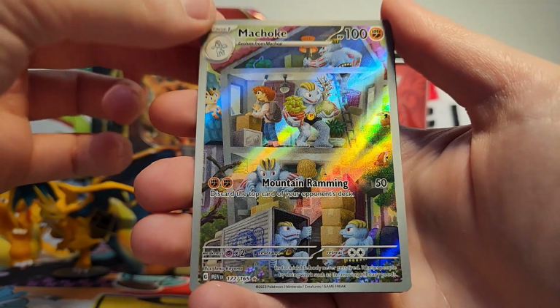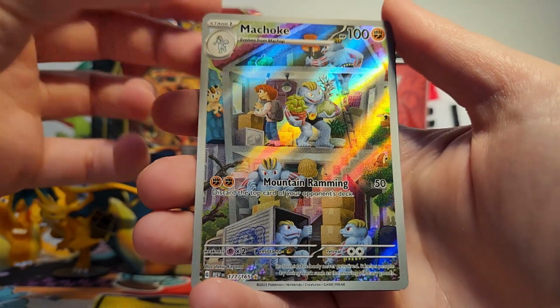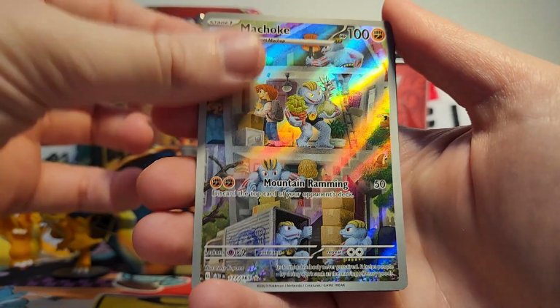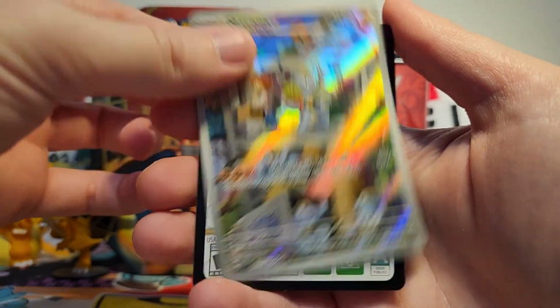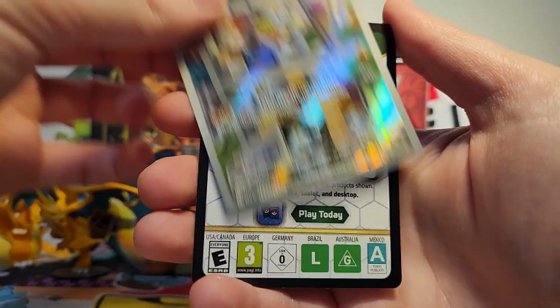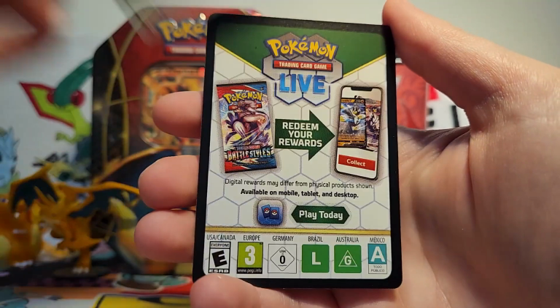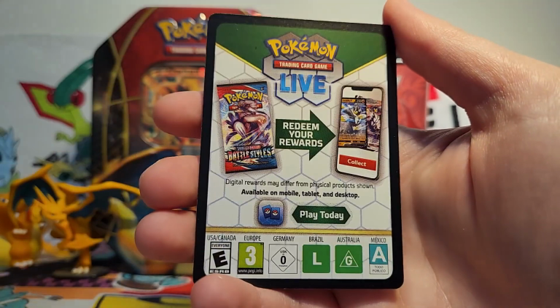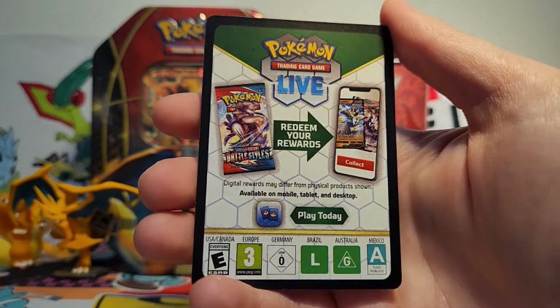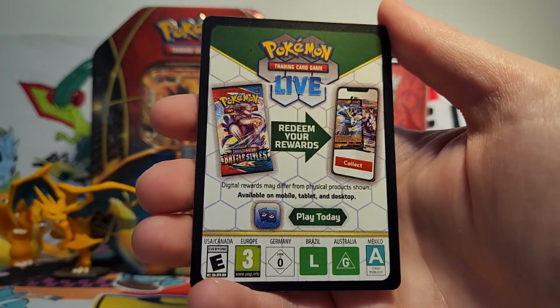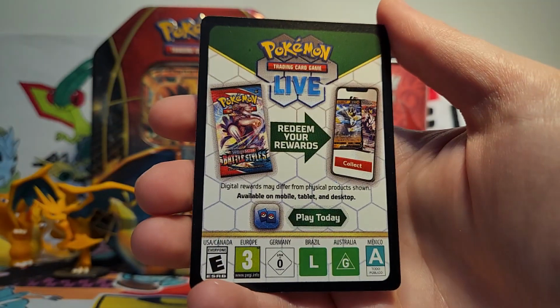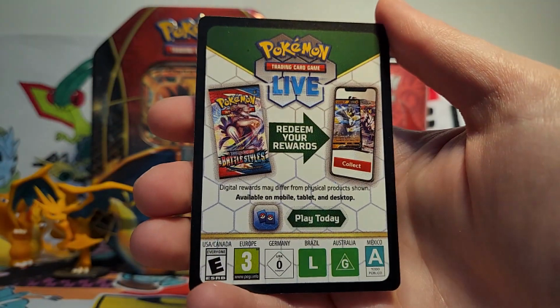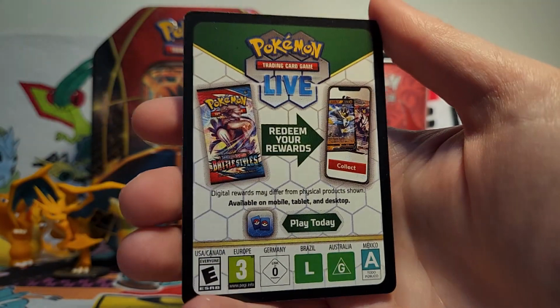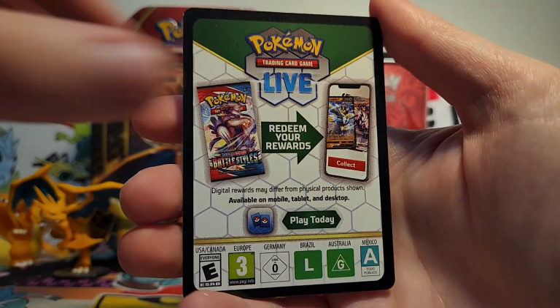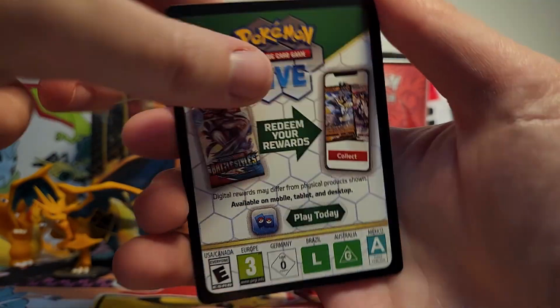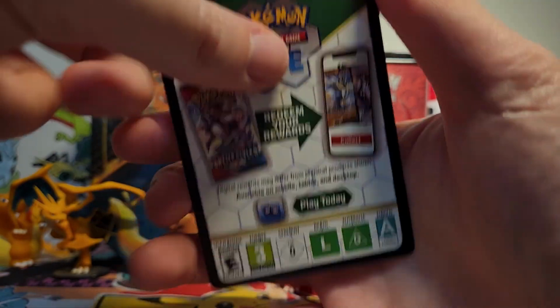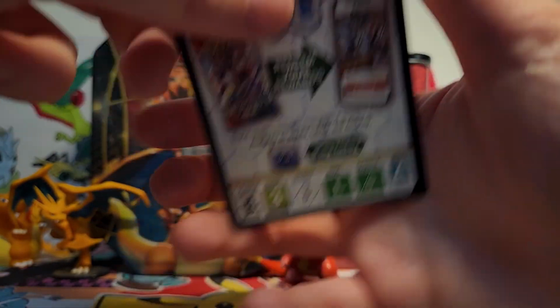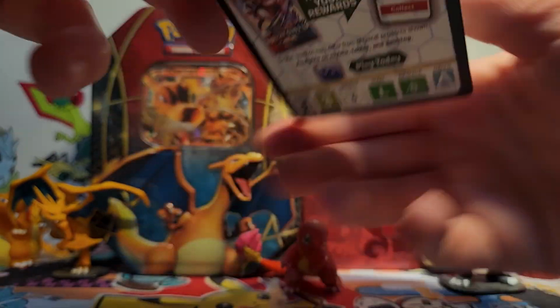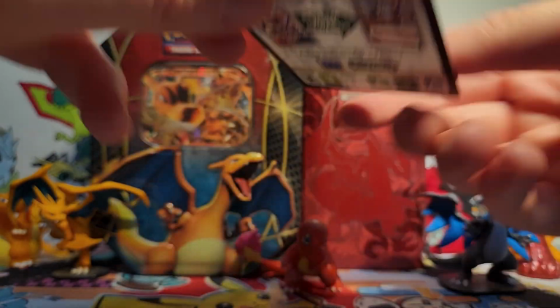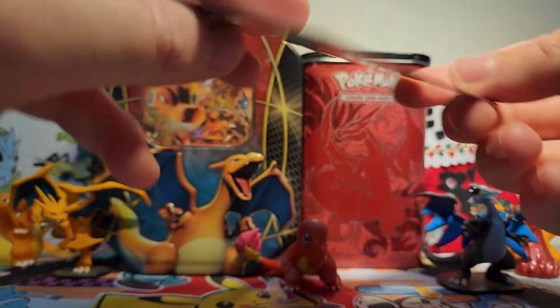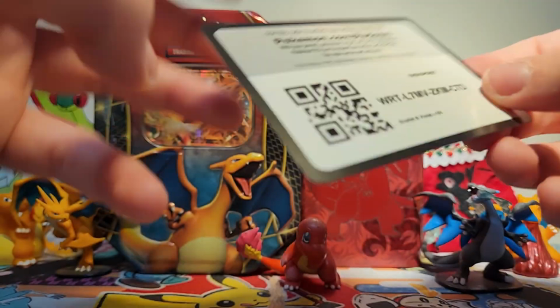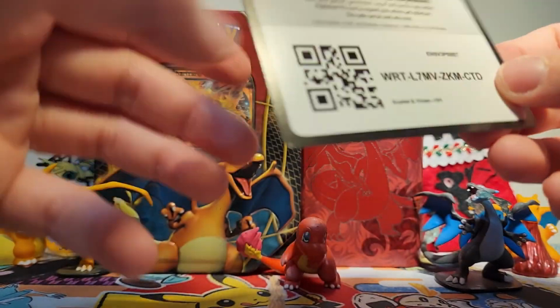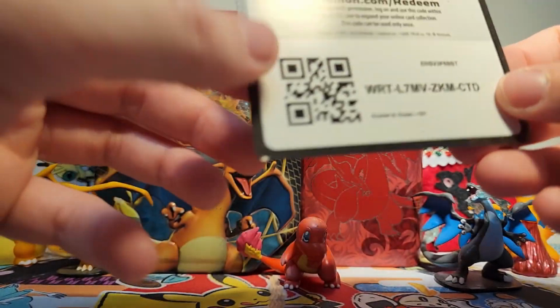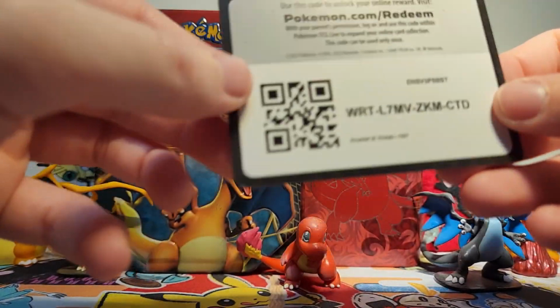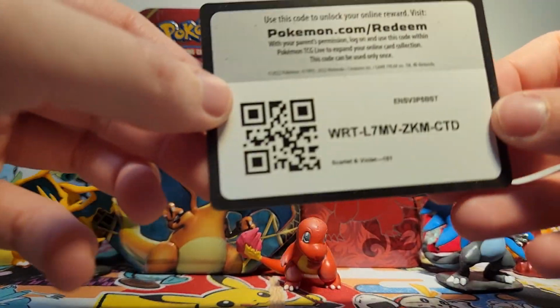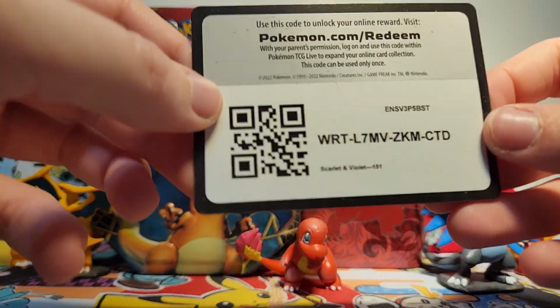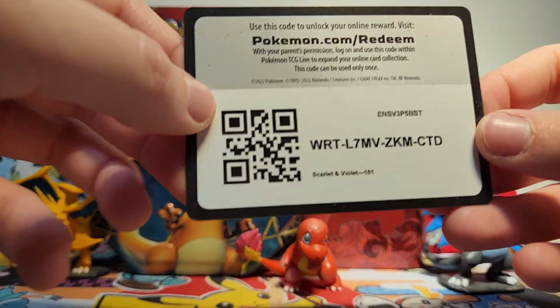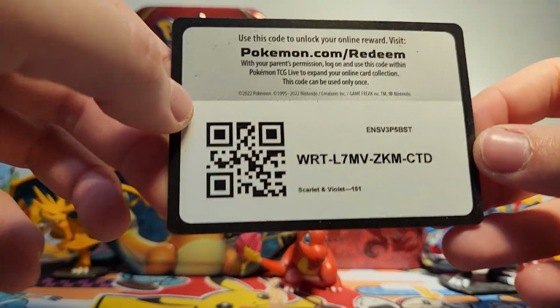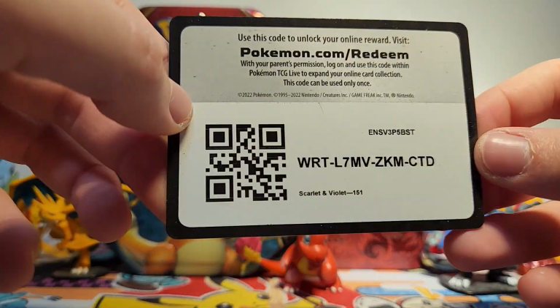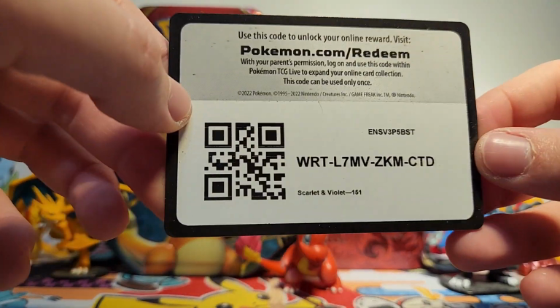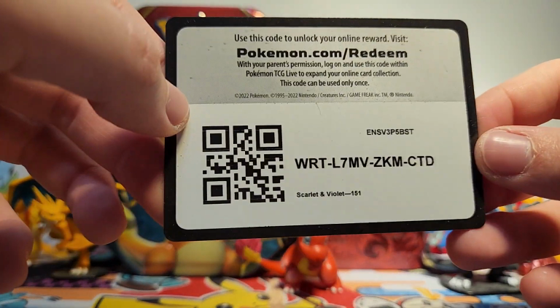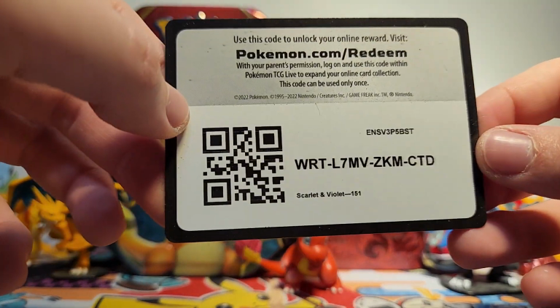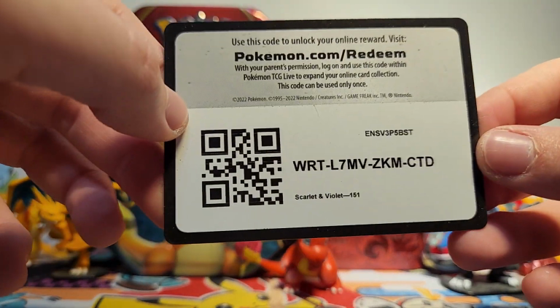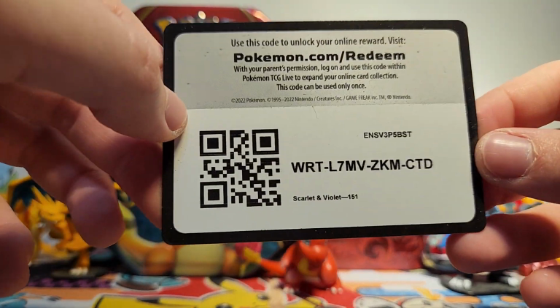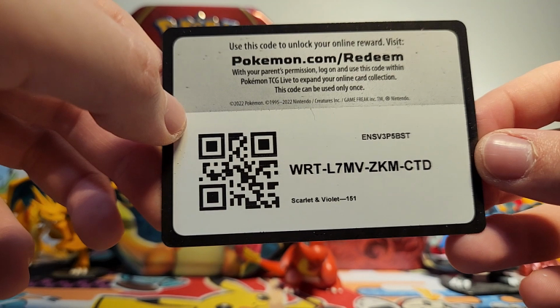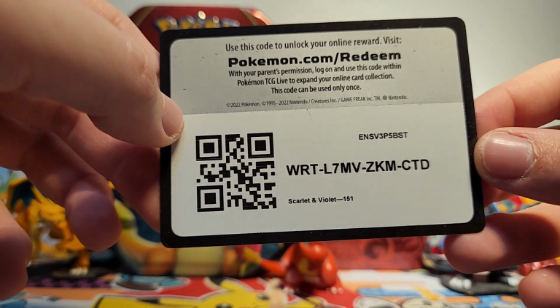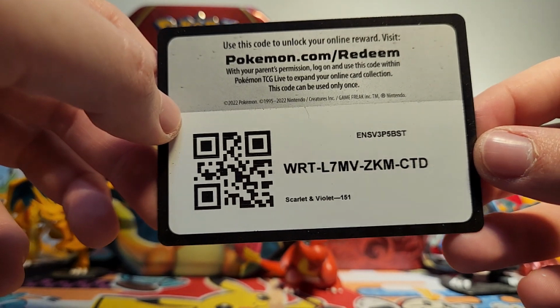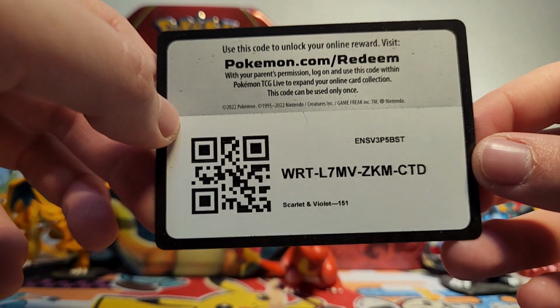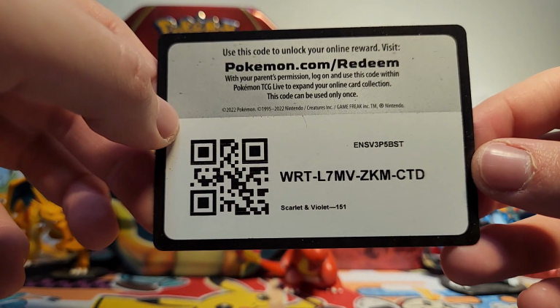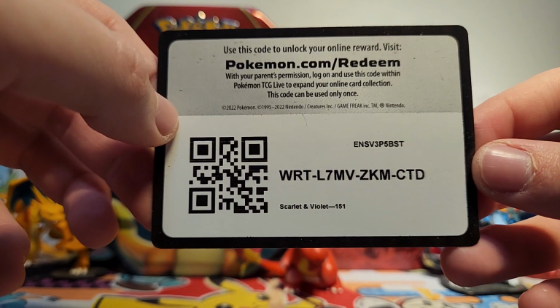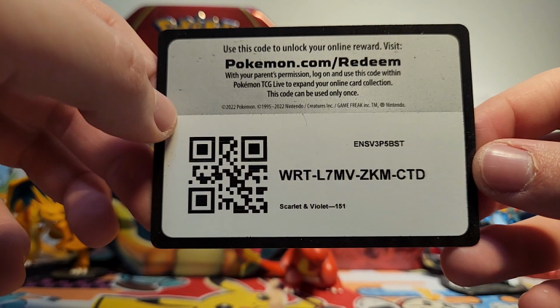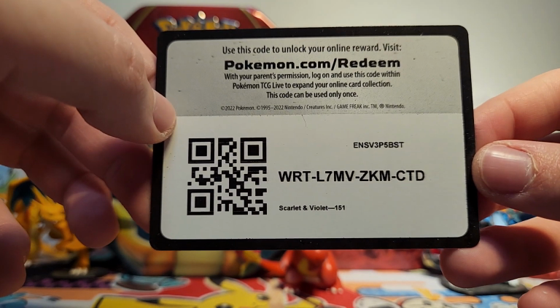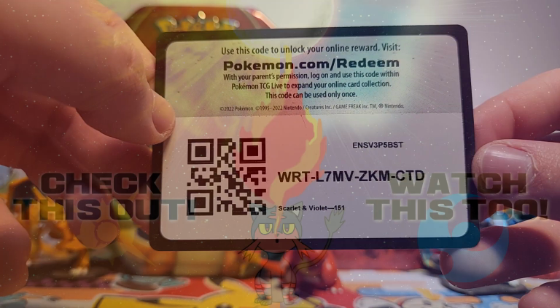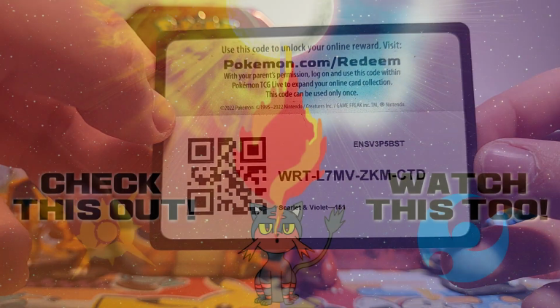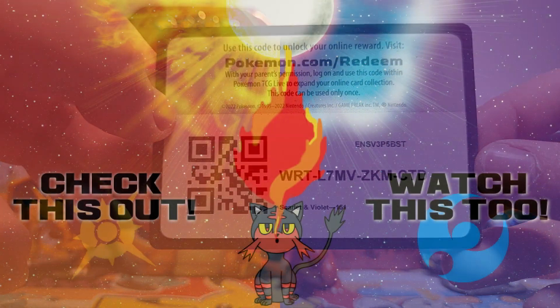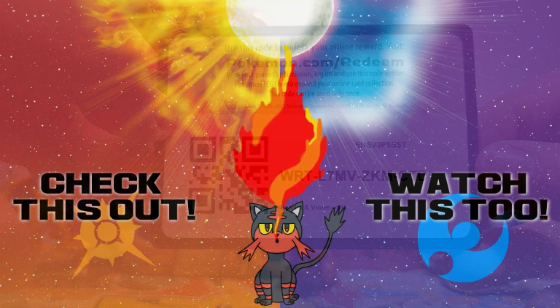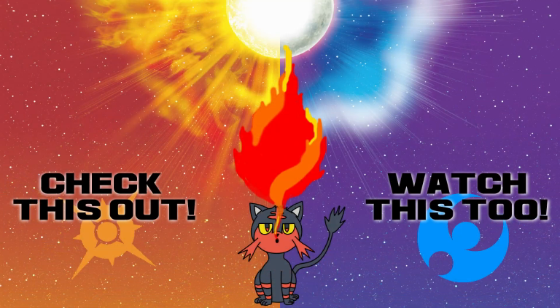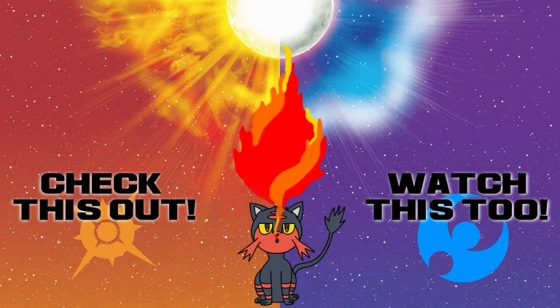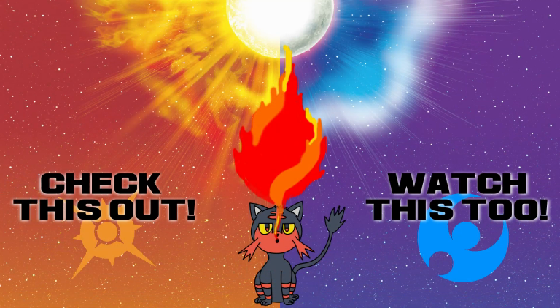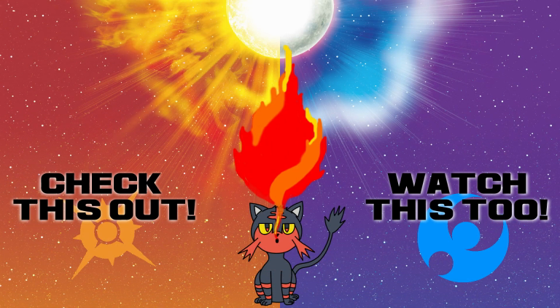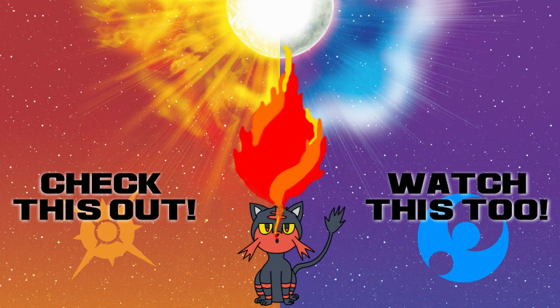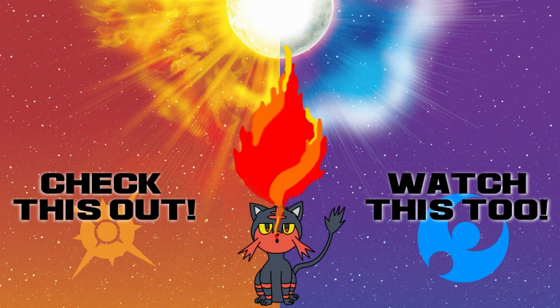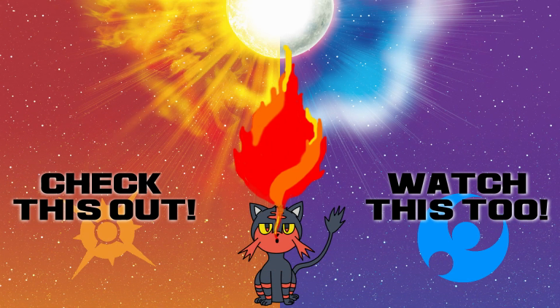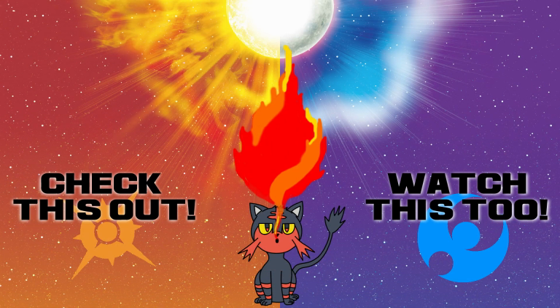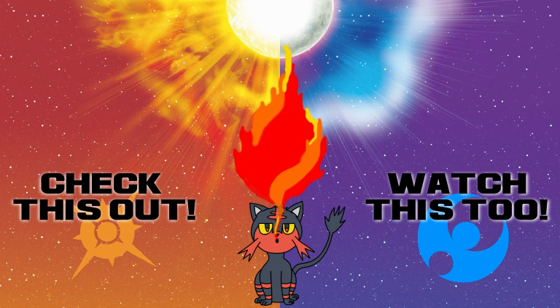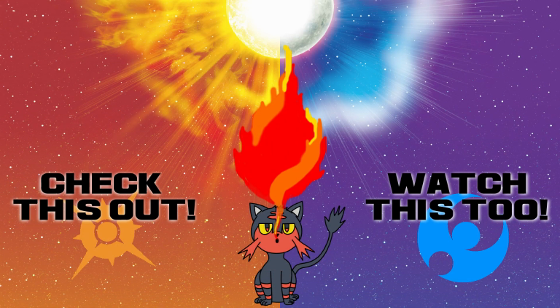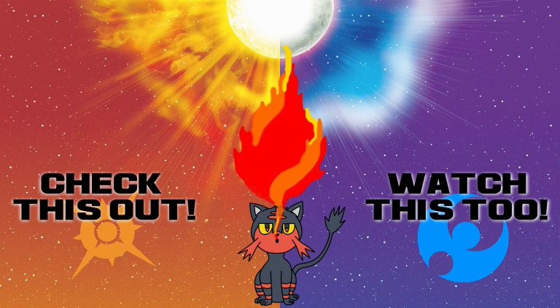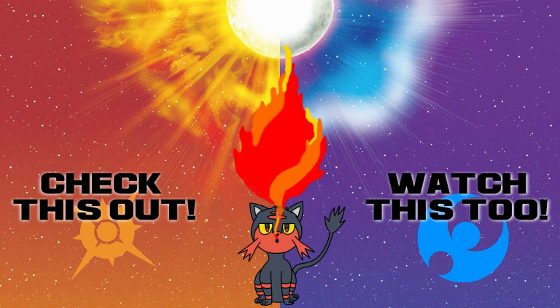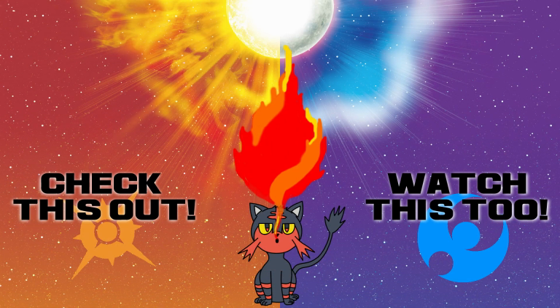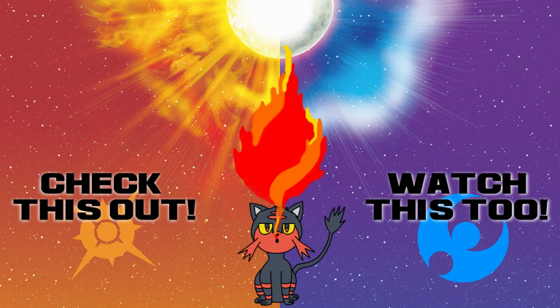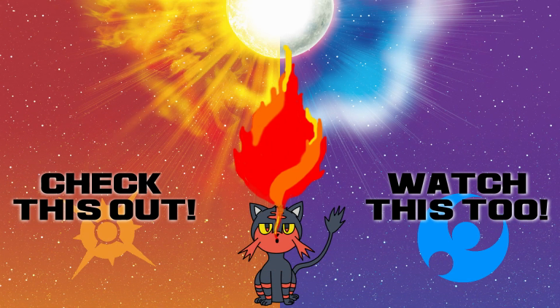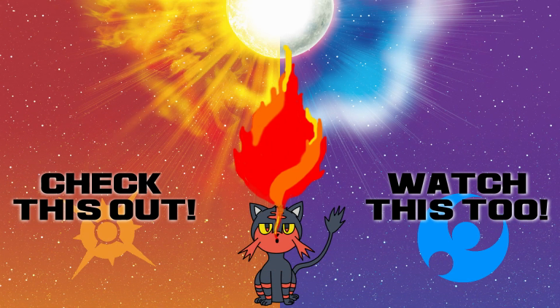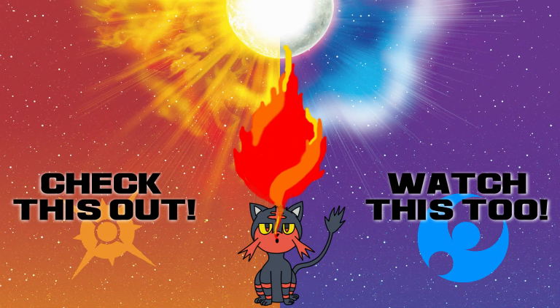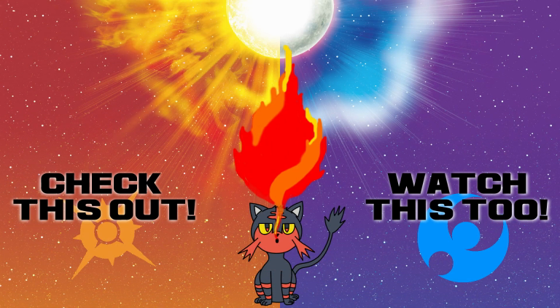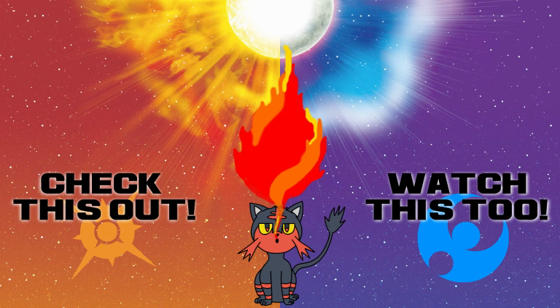So I'll give you guys this 151 booster code. Comment and let us know what you got so that we know that you've taken it. Thanks for watching everybody, and I'll catch you all on the flip side.